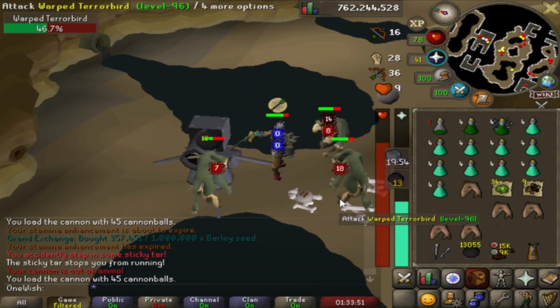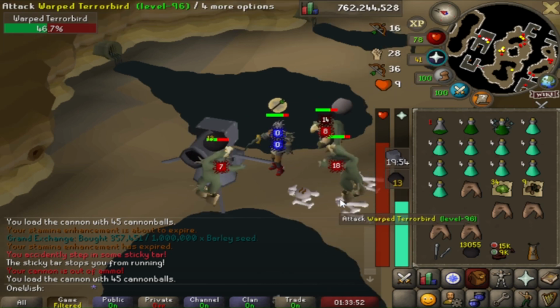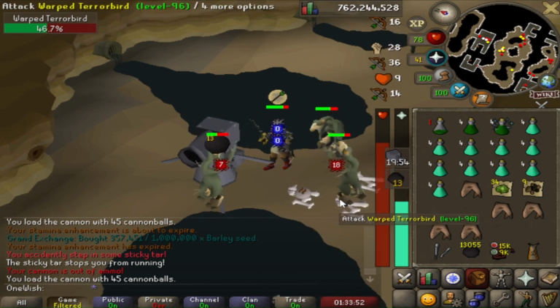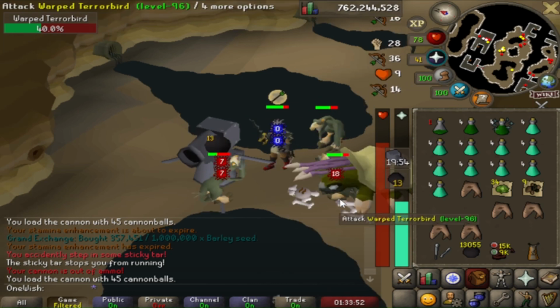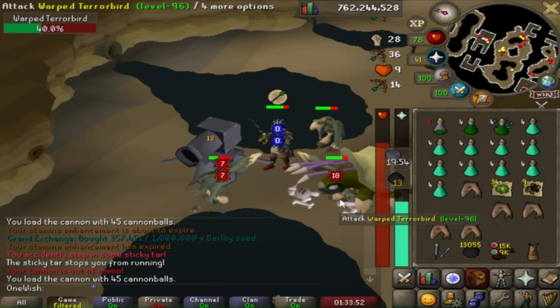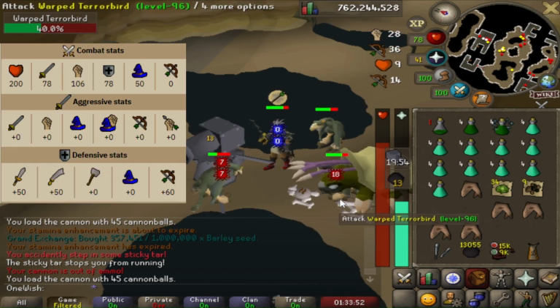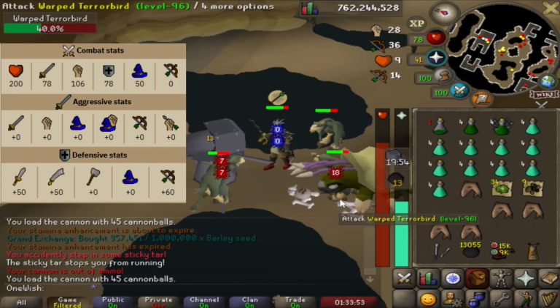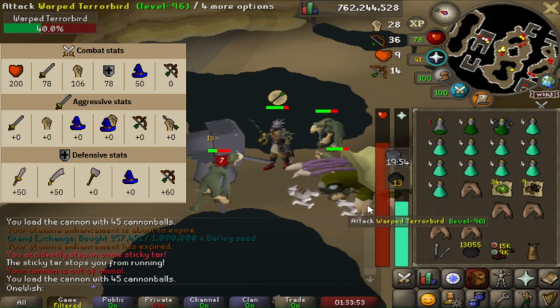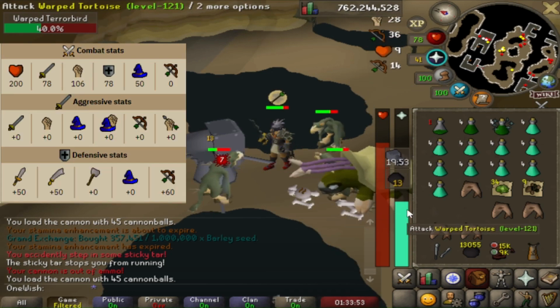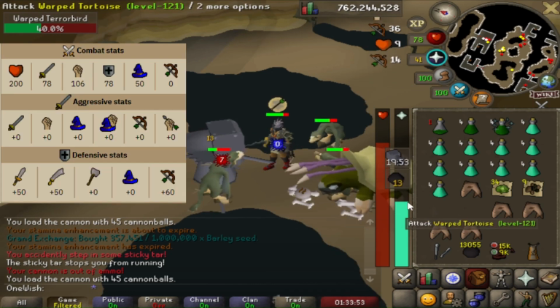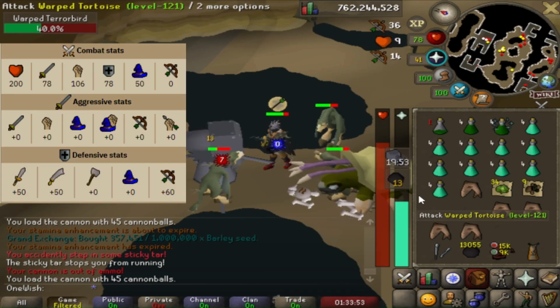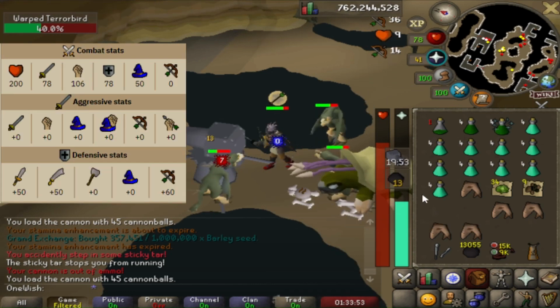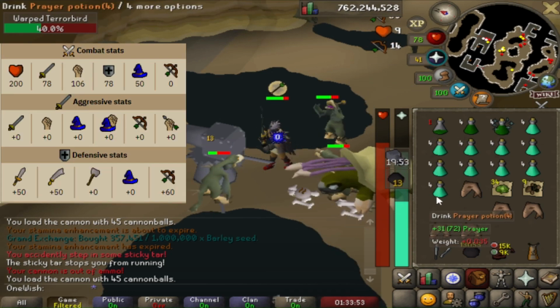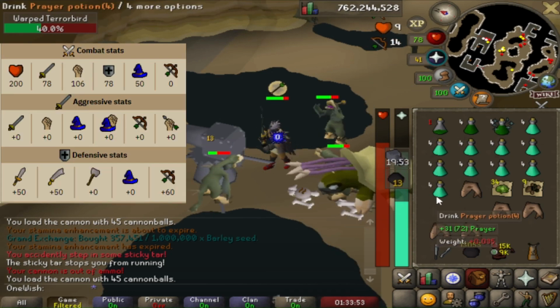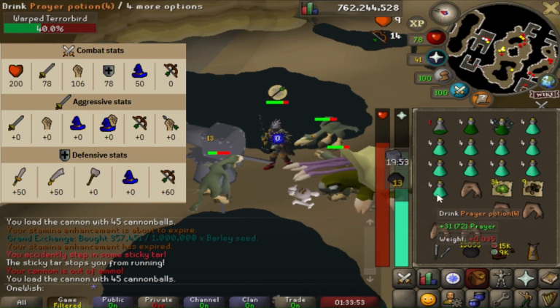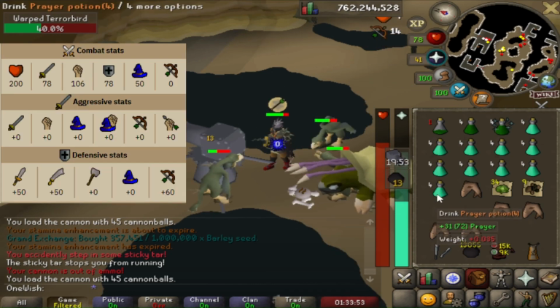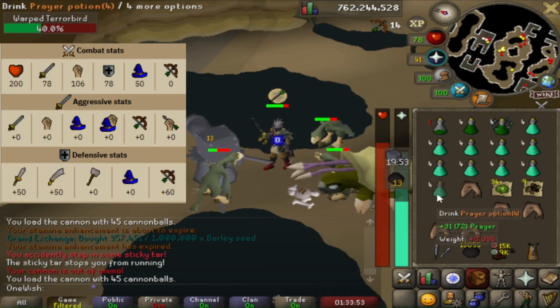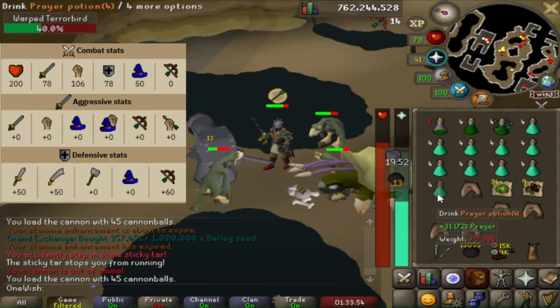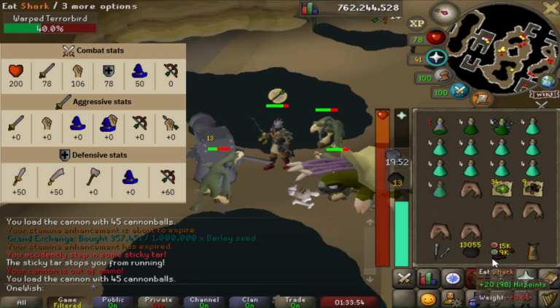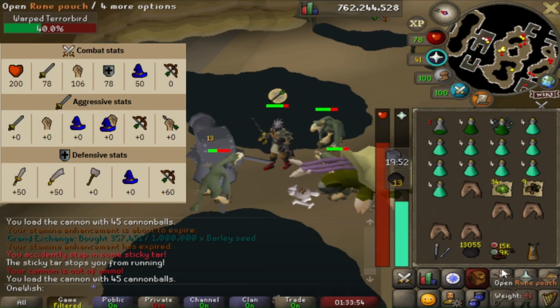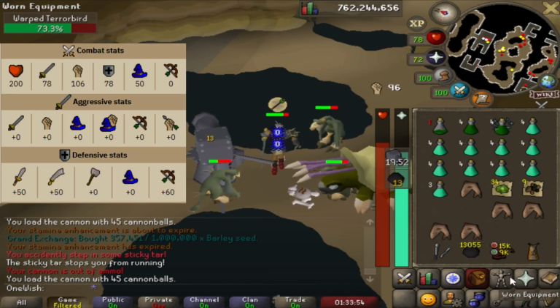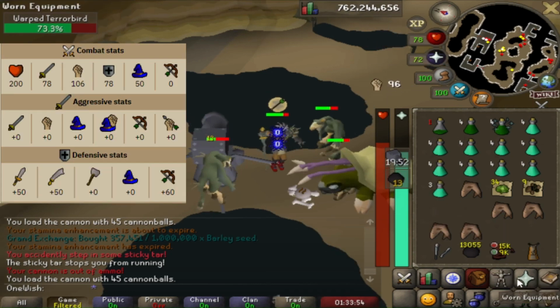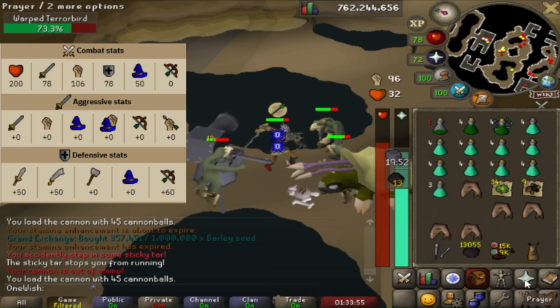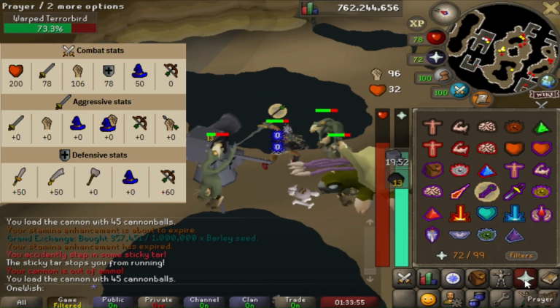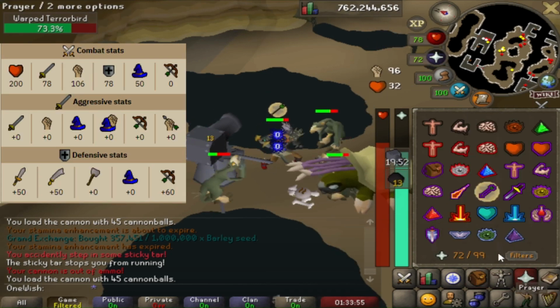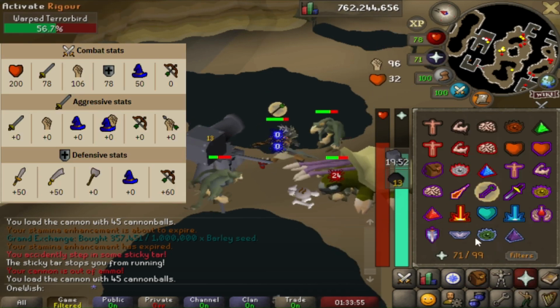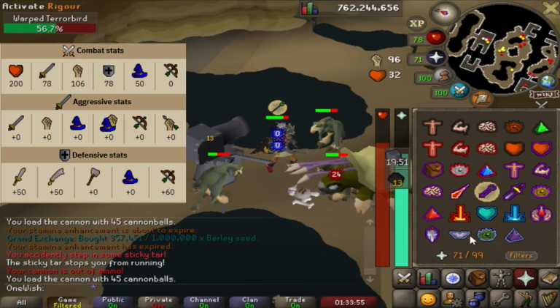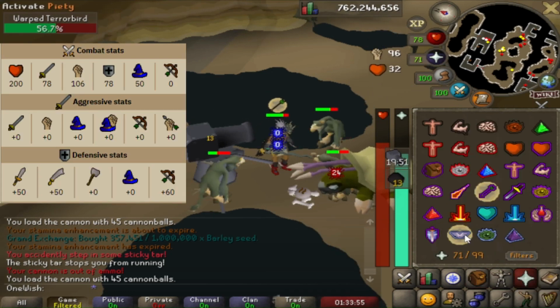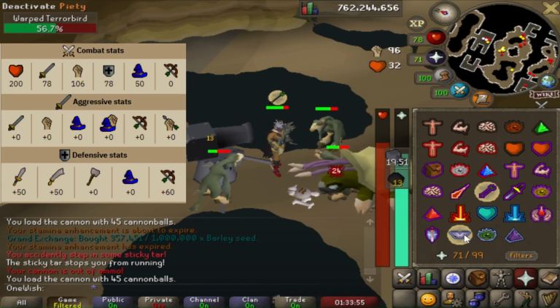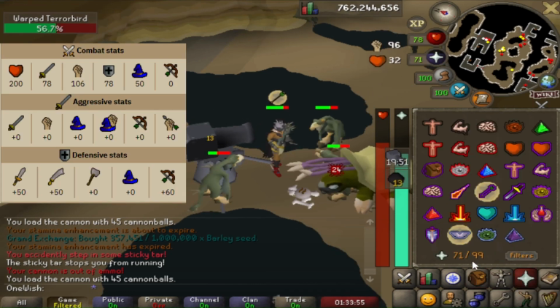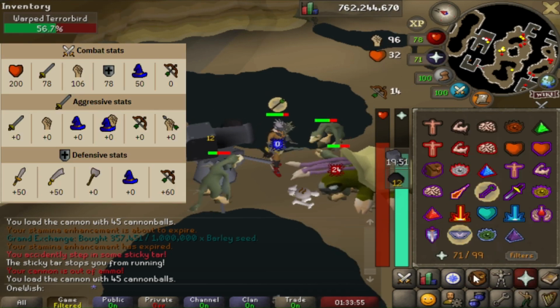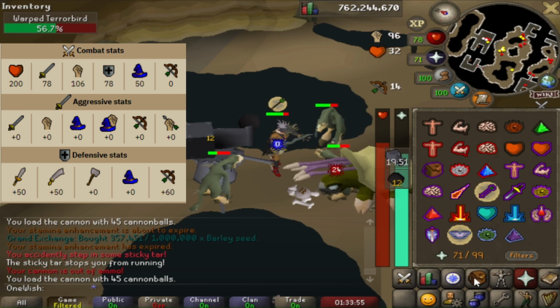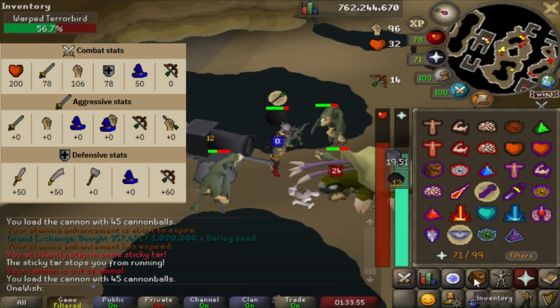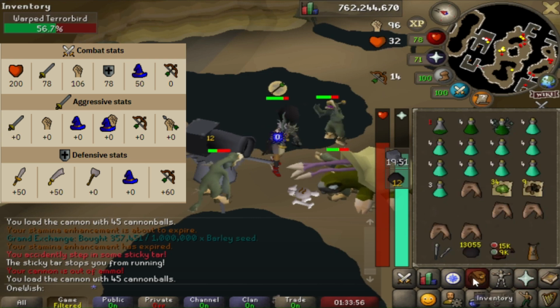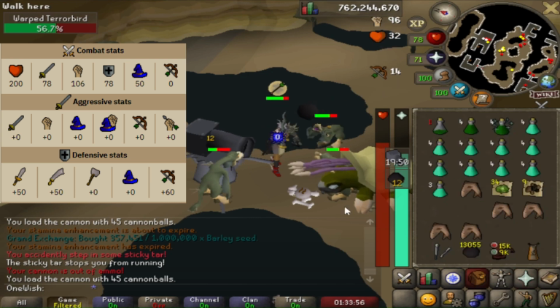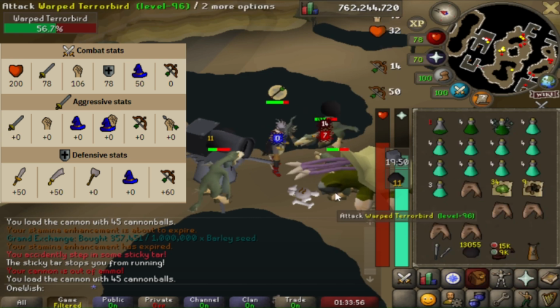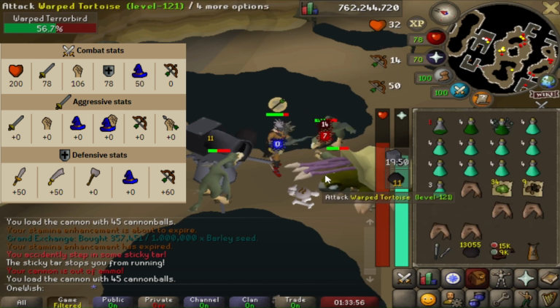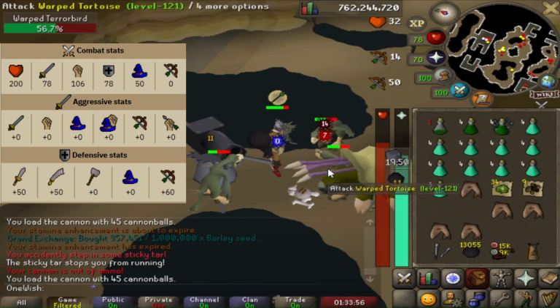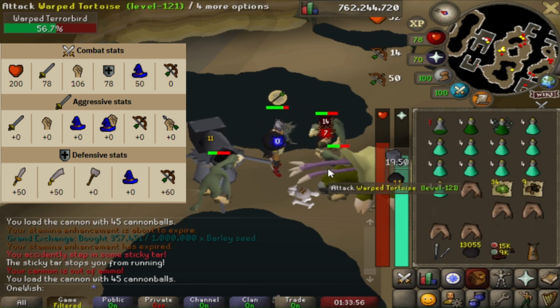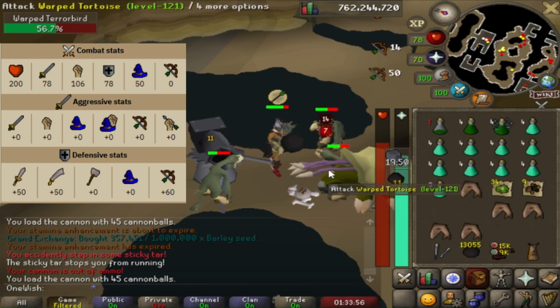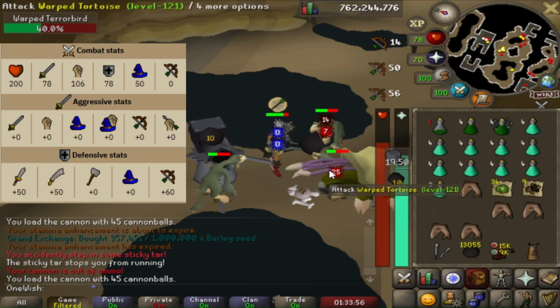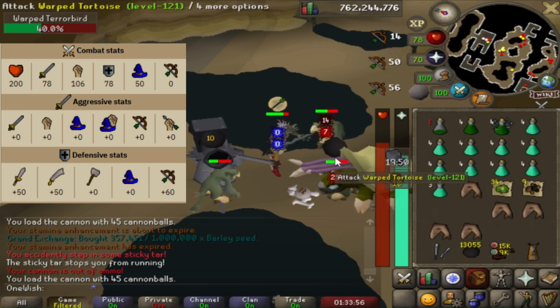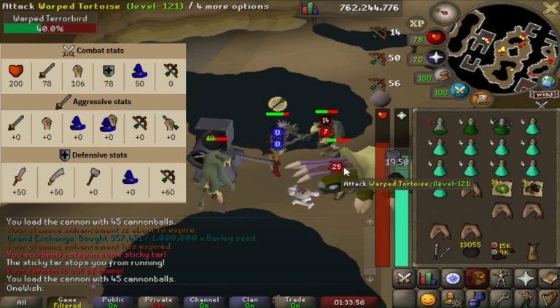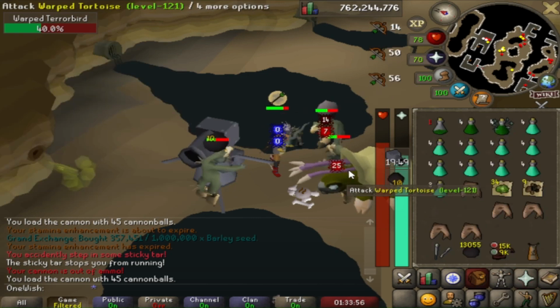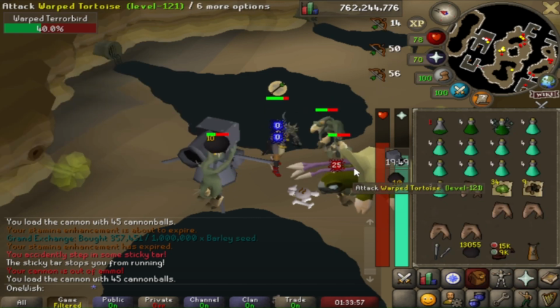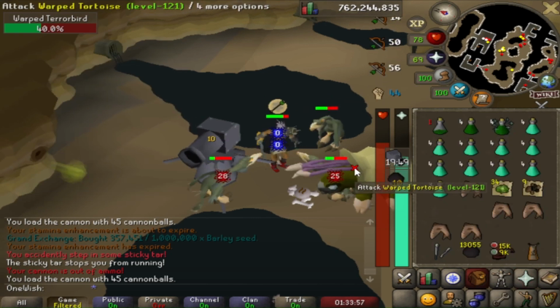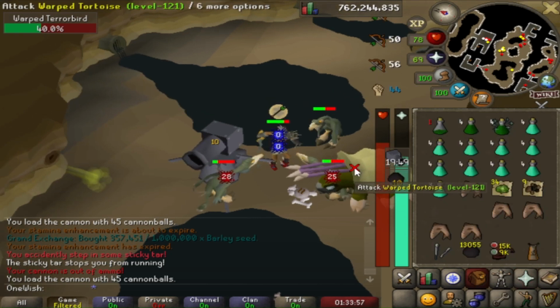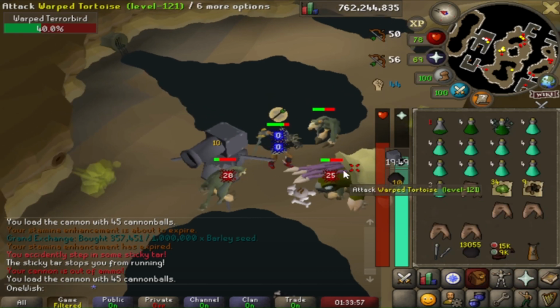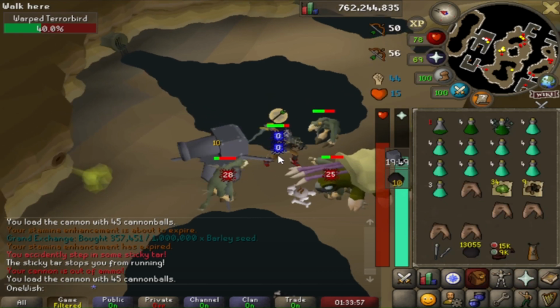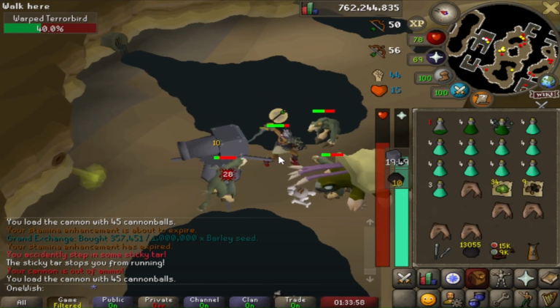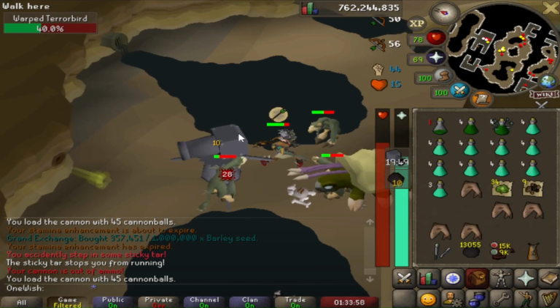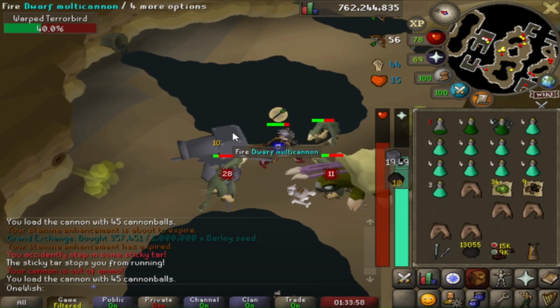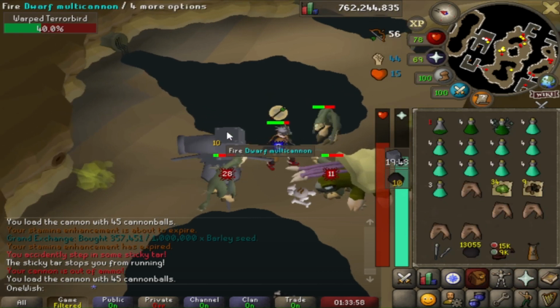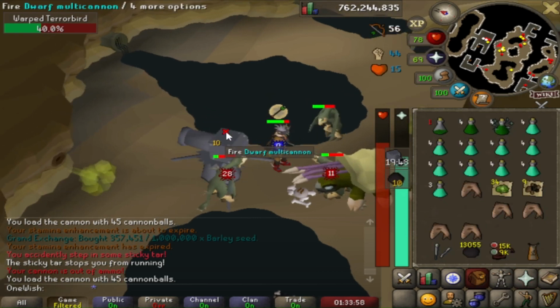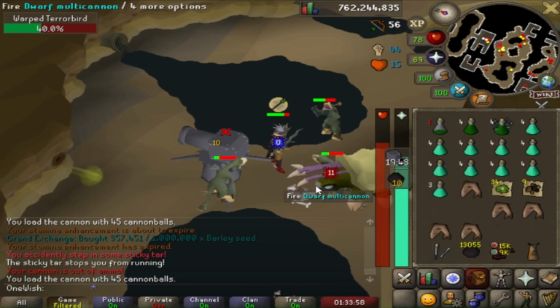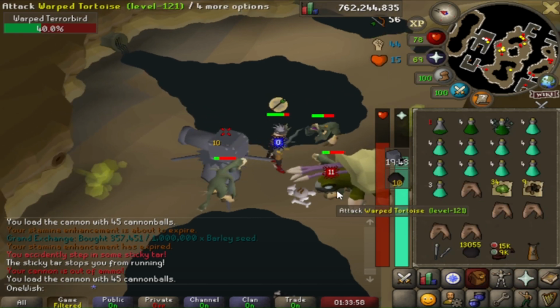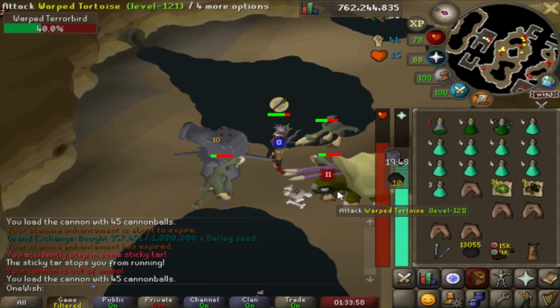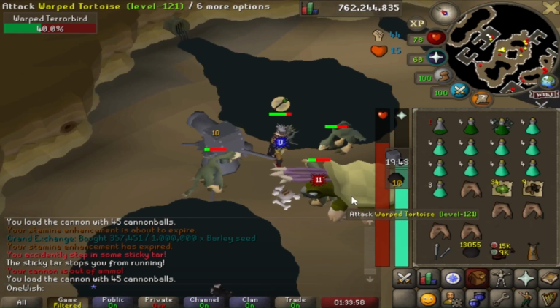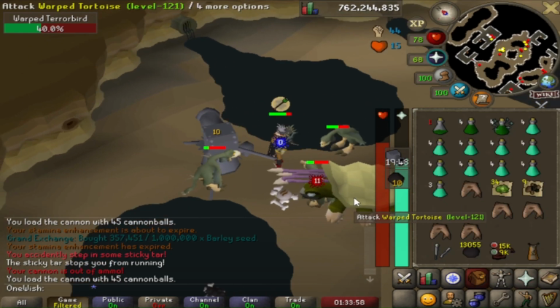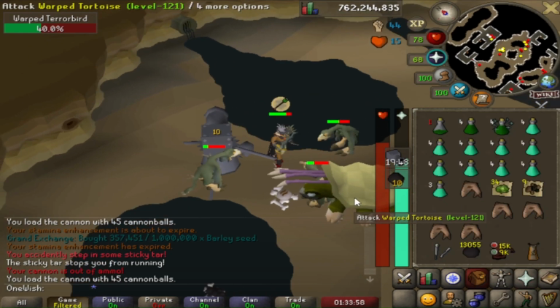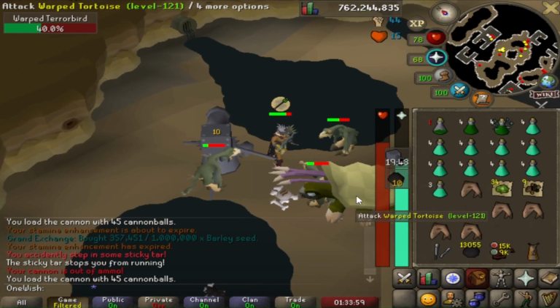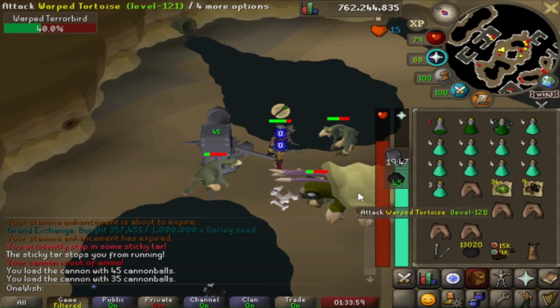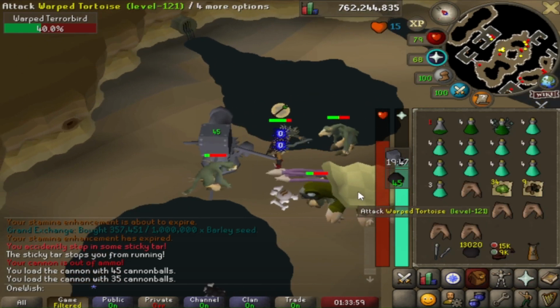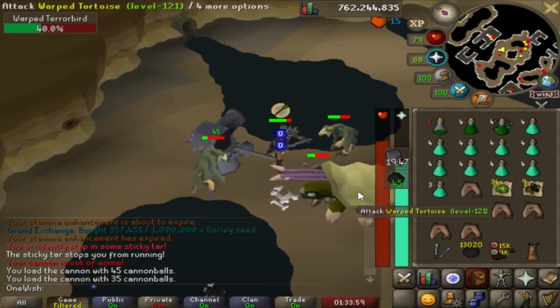Both of the warped creatures are weak to magic and crush attacks. They seem to drop a lot of decent alchables, noted items, and runes.